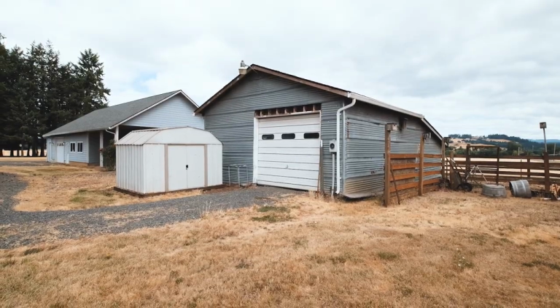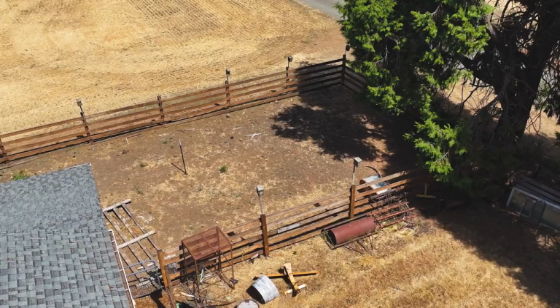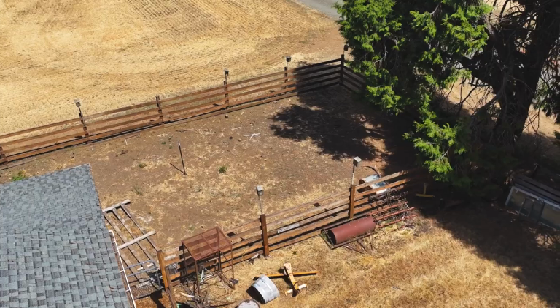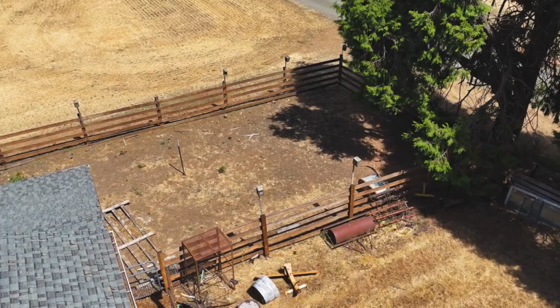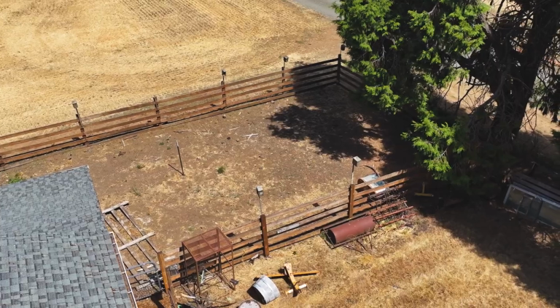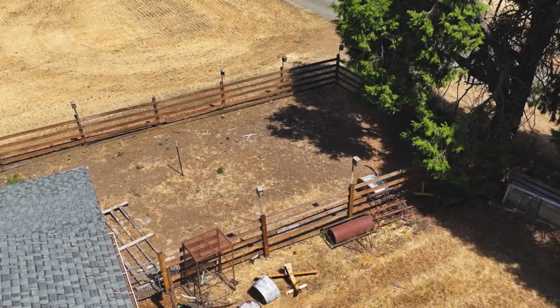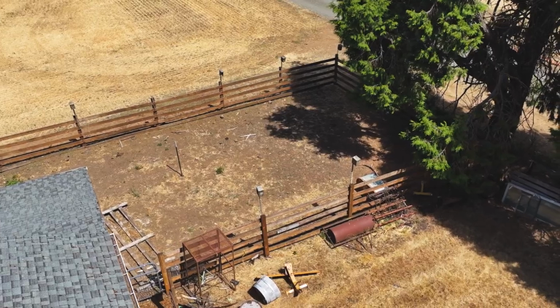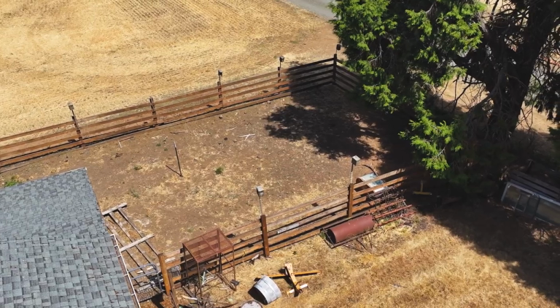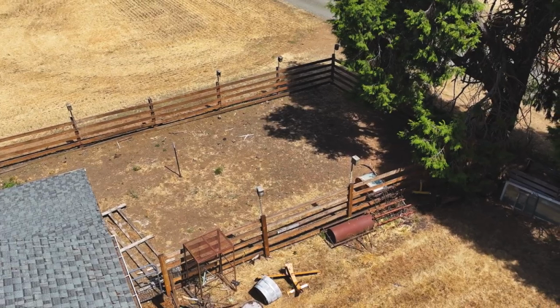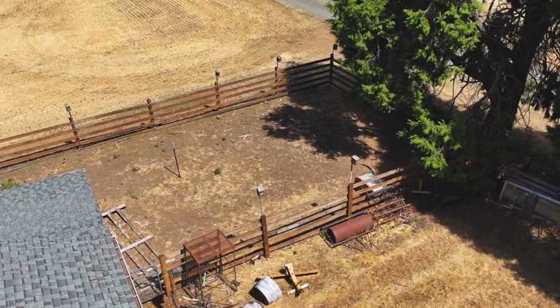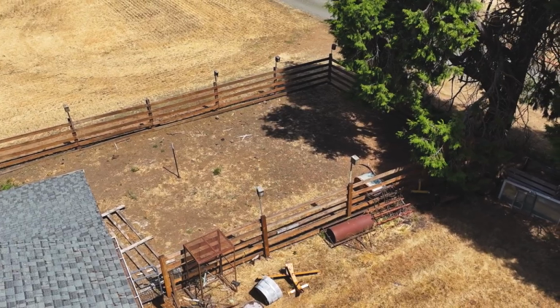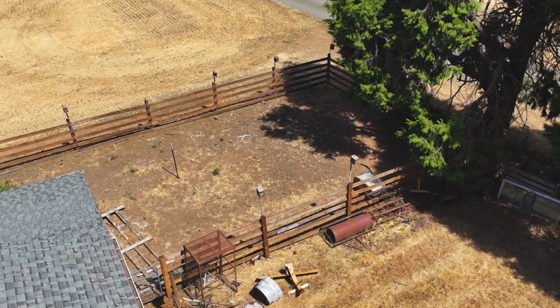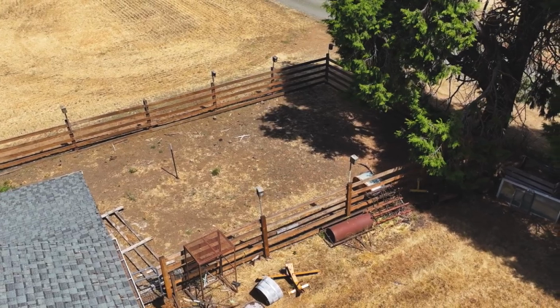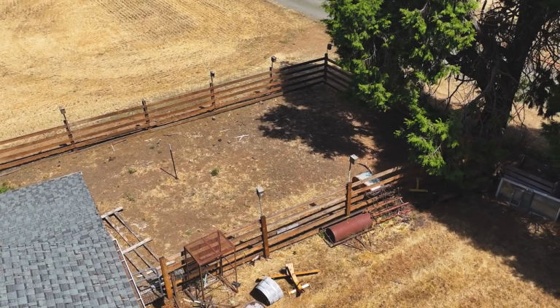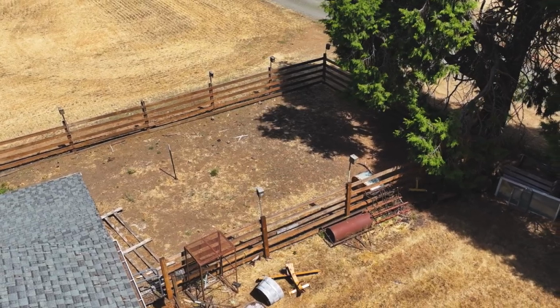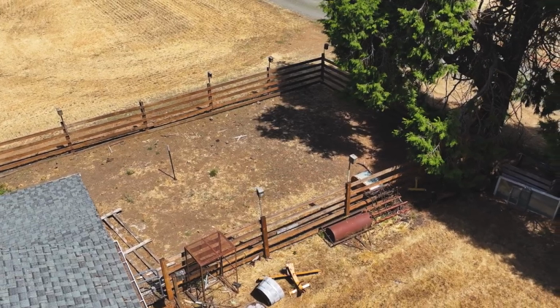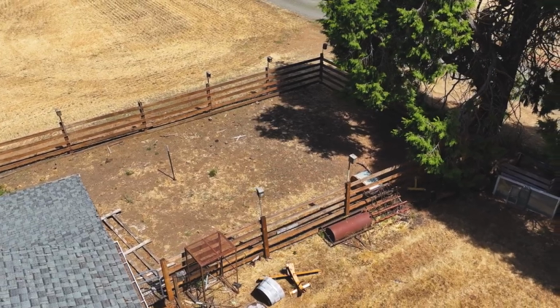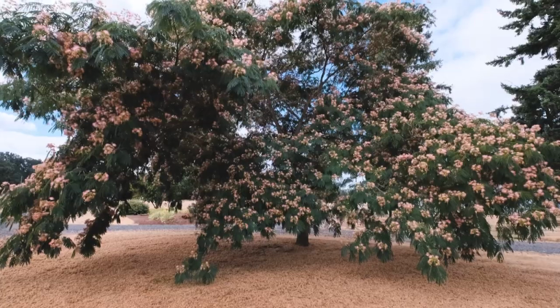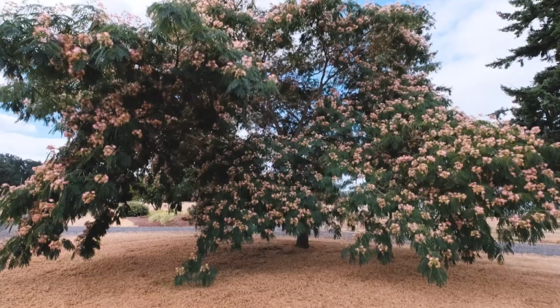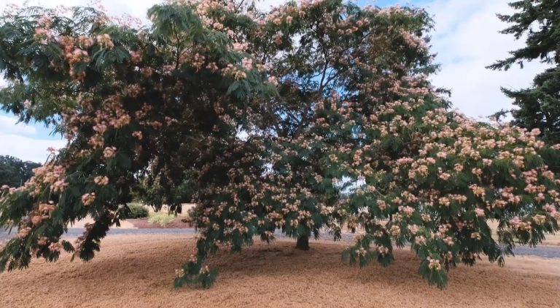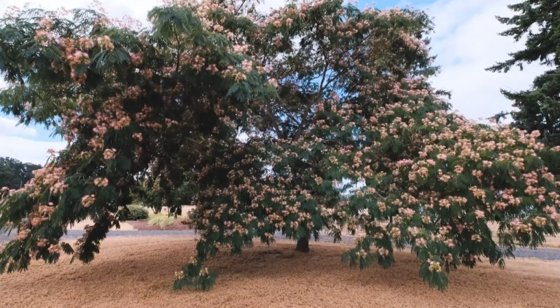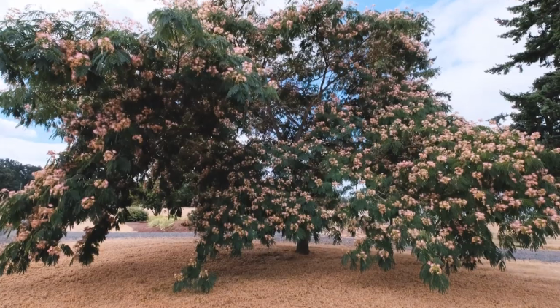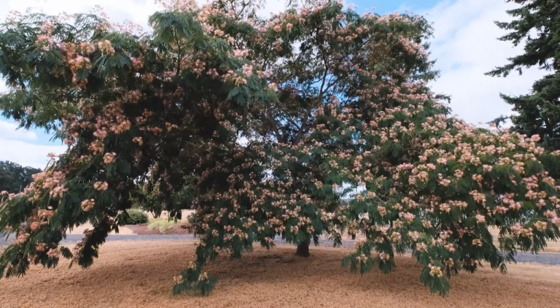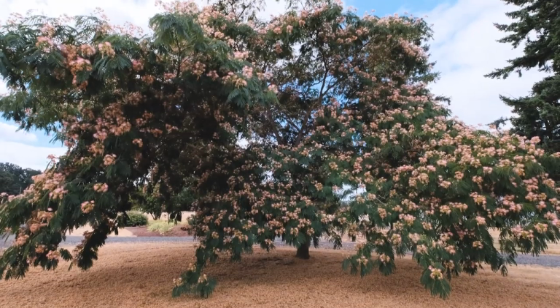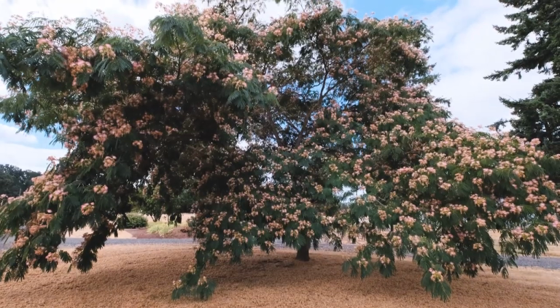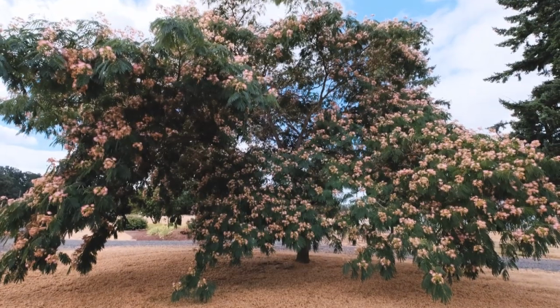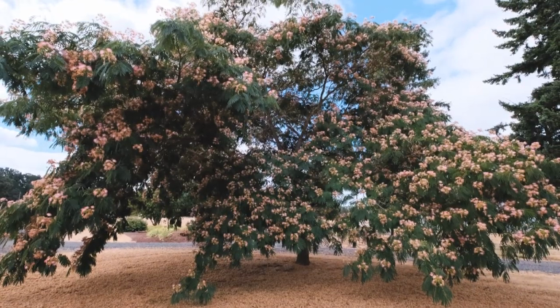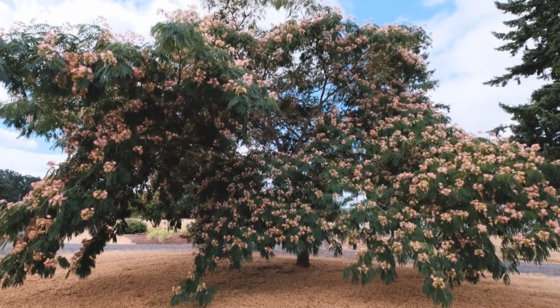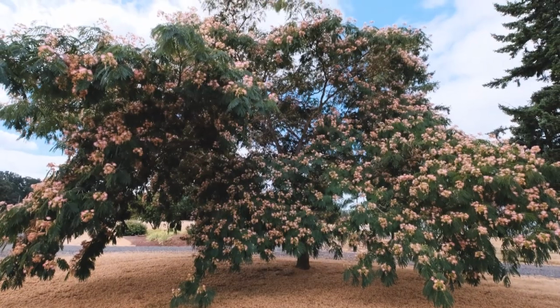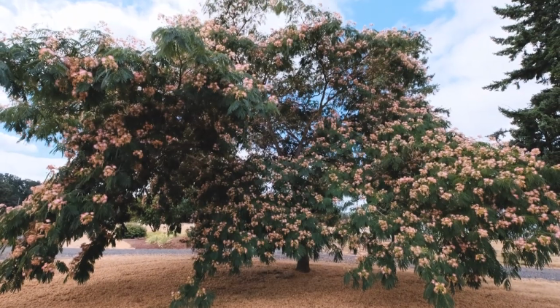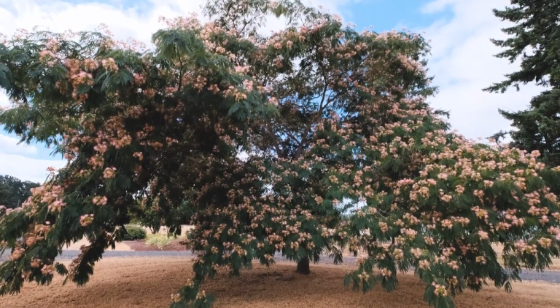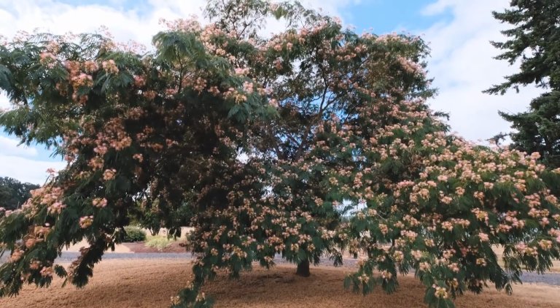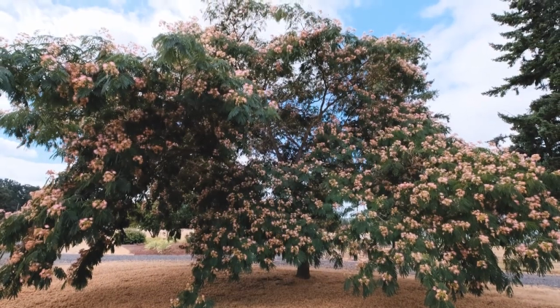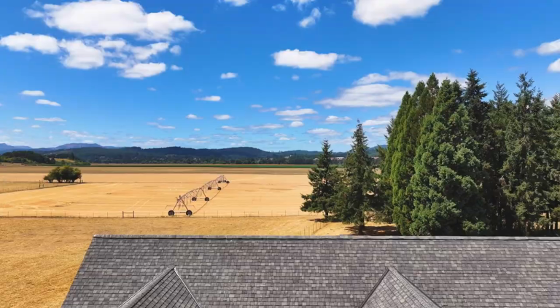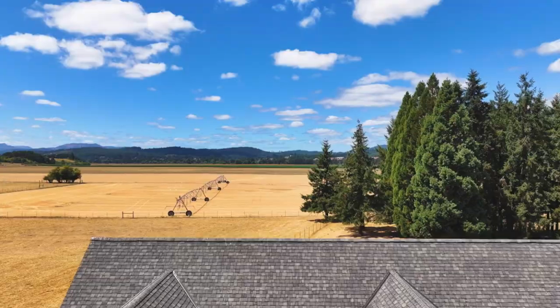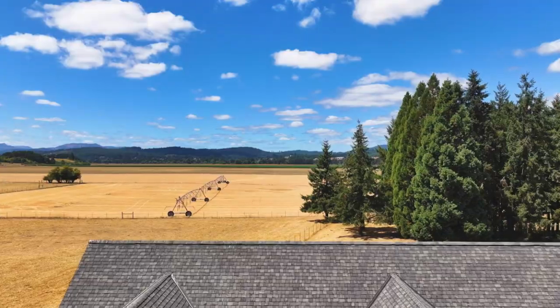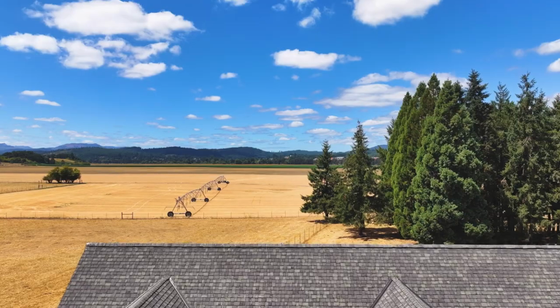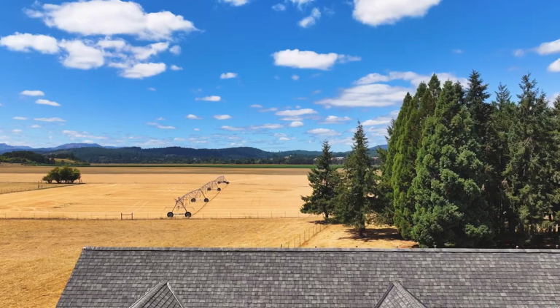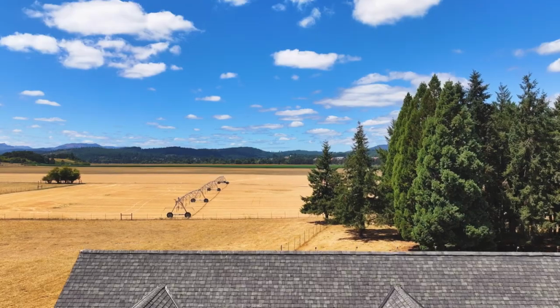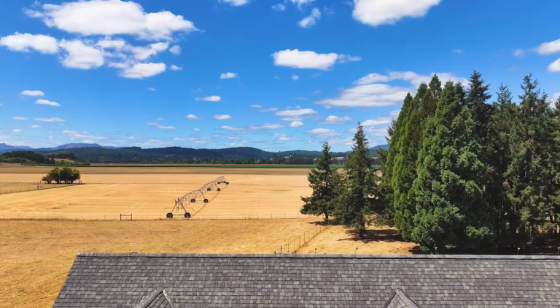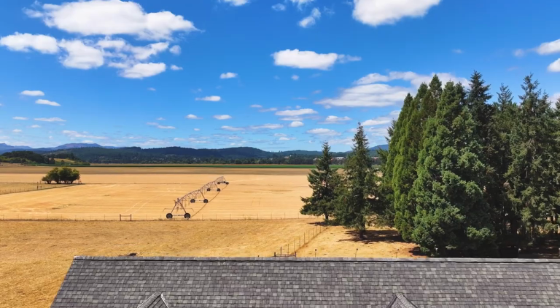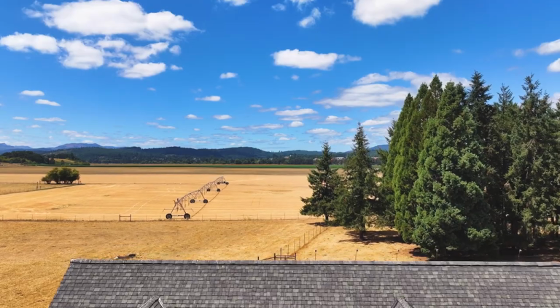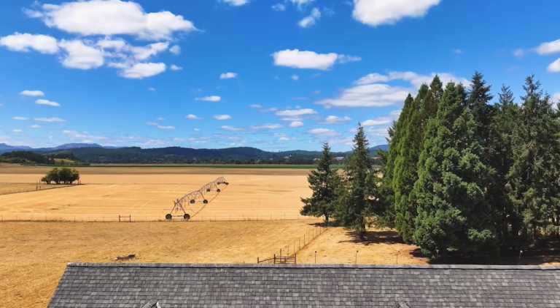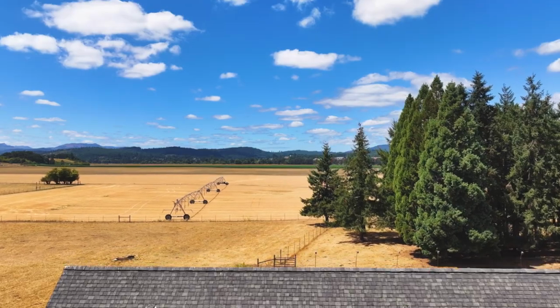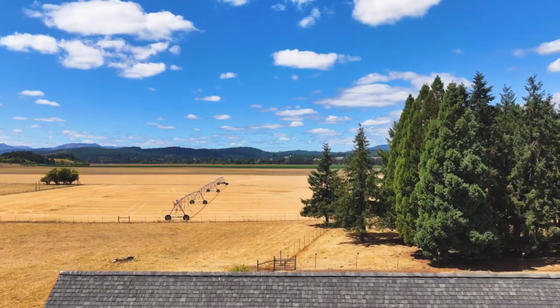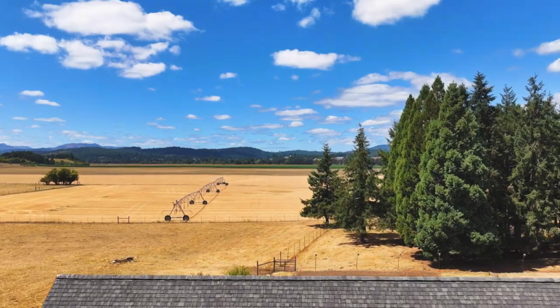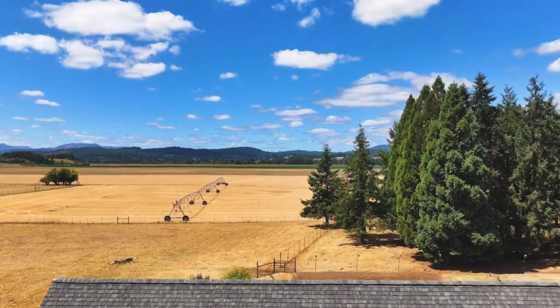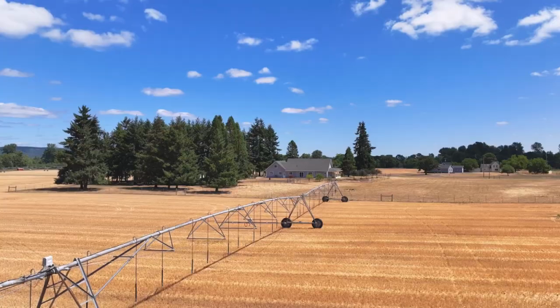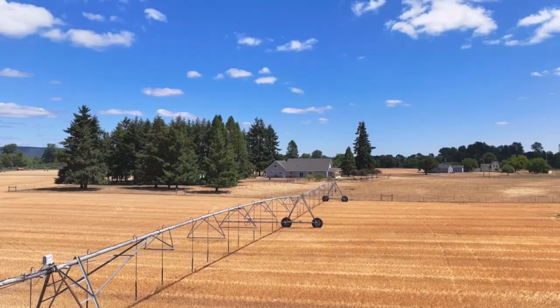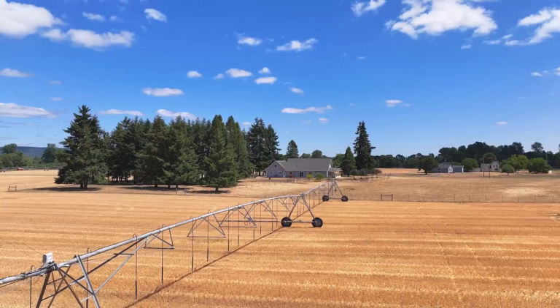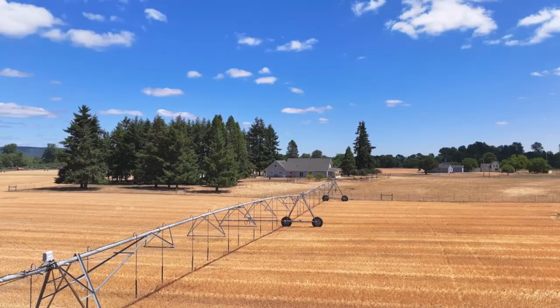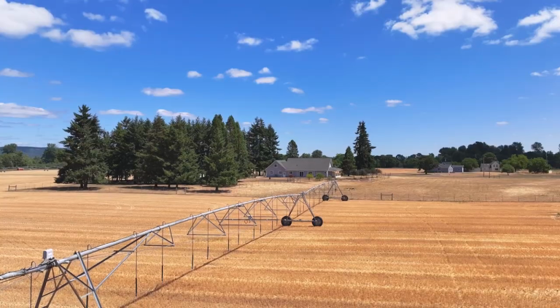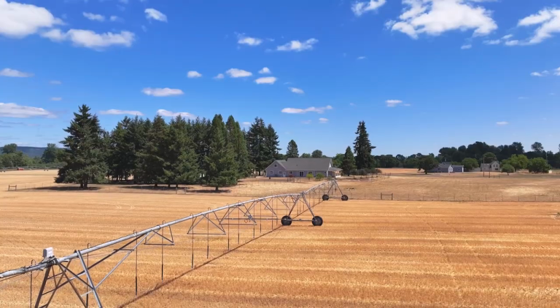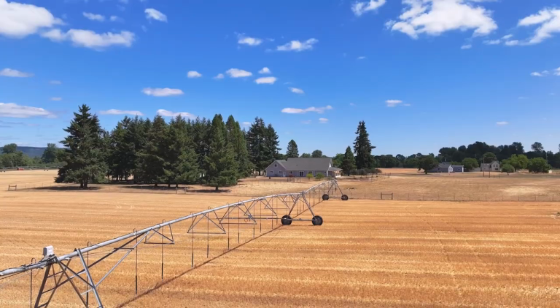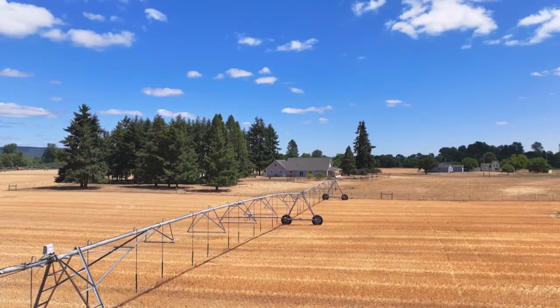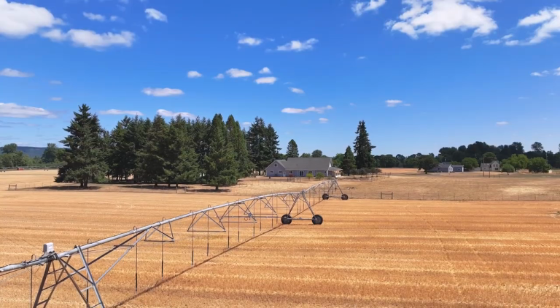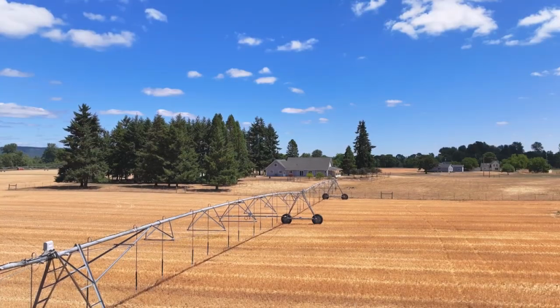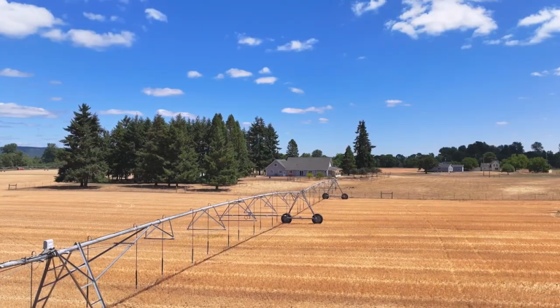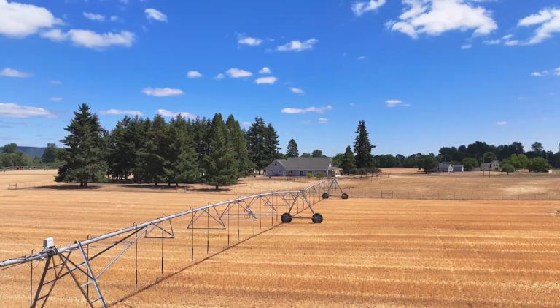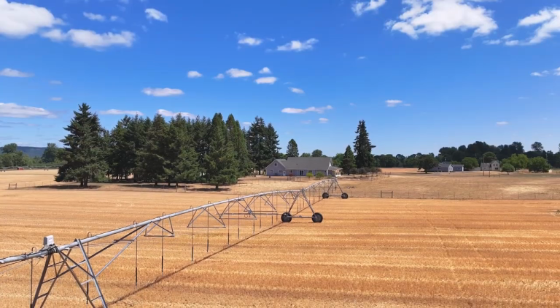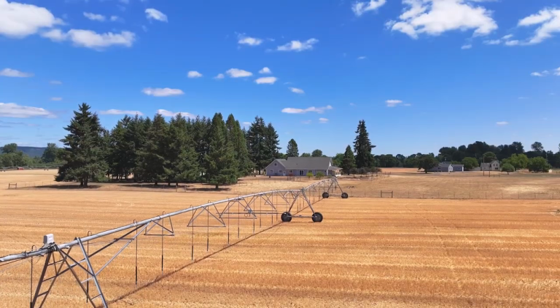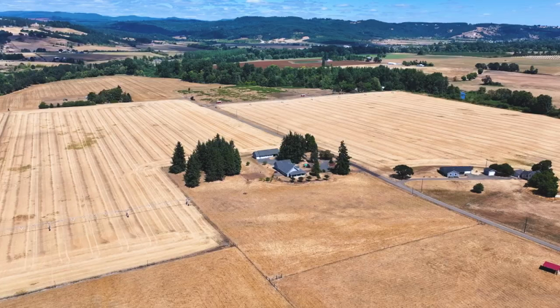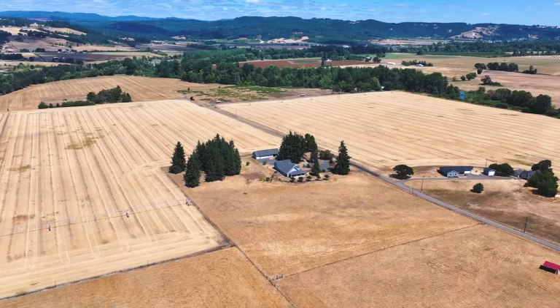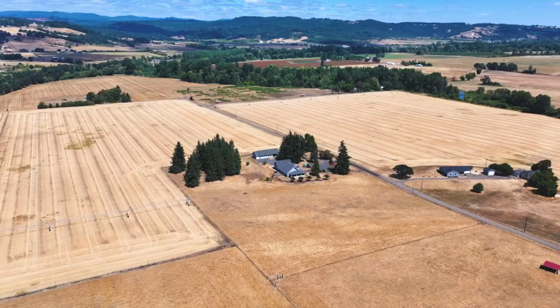Don't let this unique opportunity pass you by. Make the move to serene countryside living with the home that is perfectly outfitted to enjoy it all.